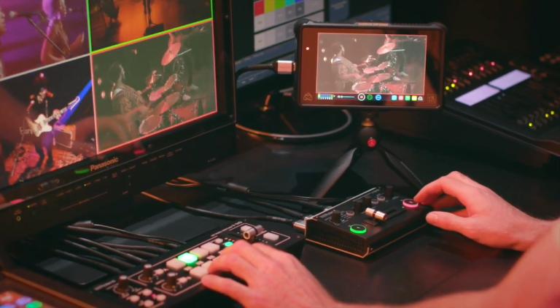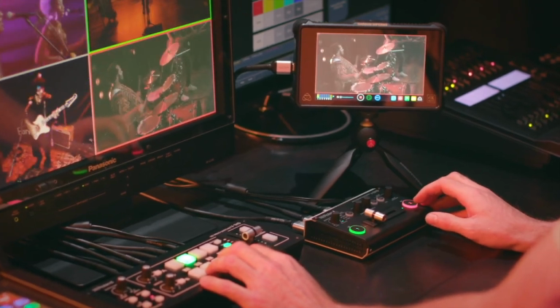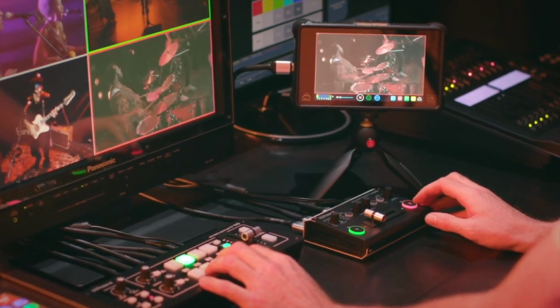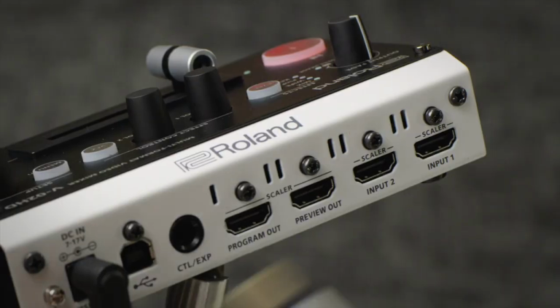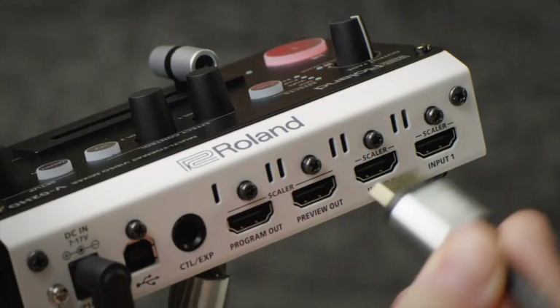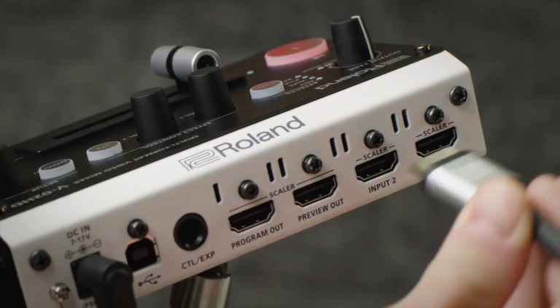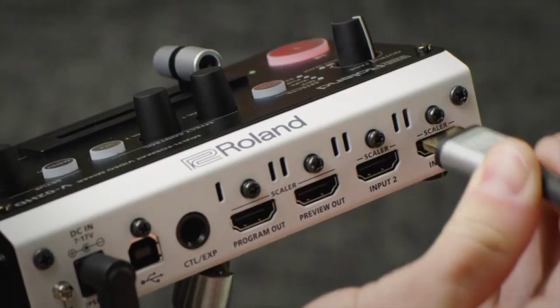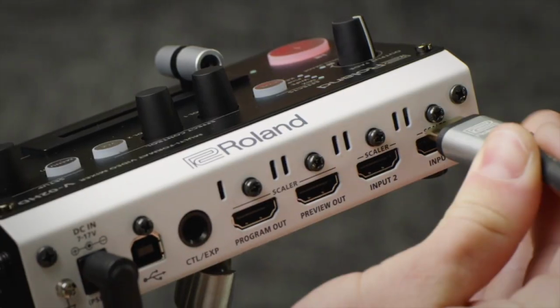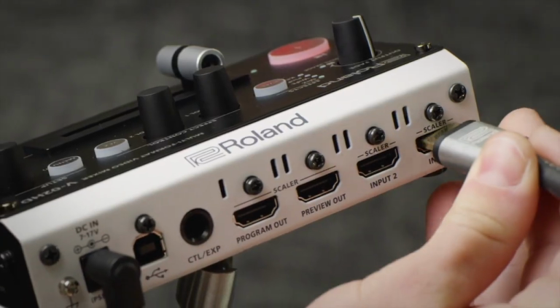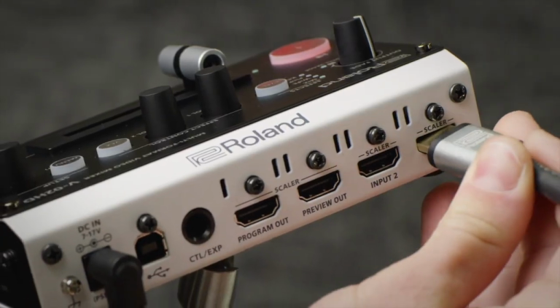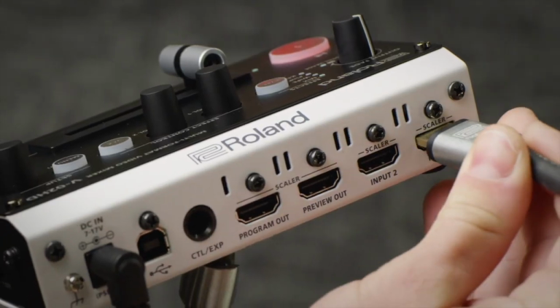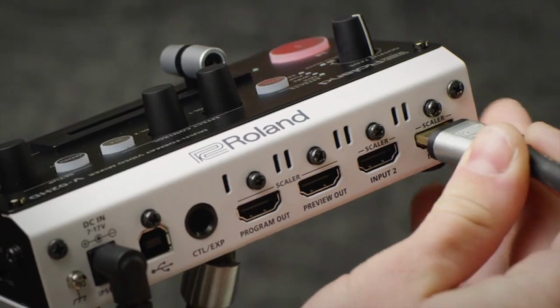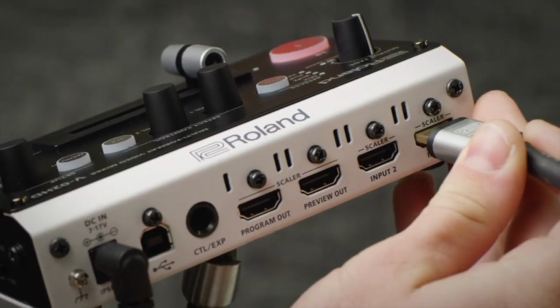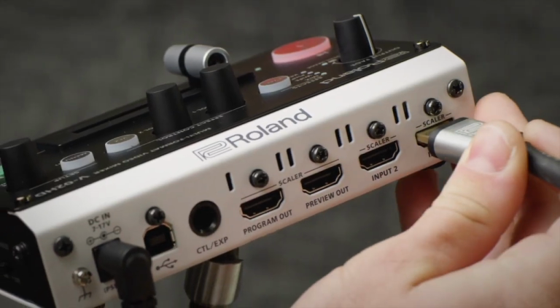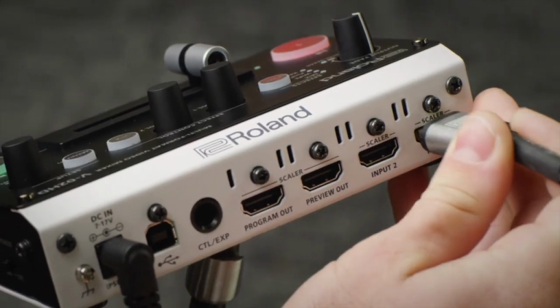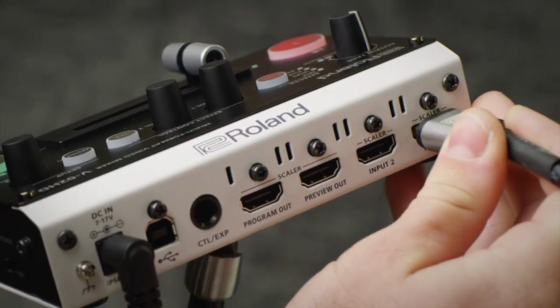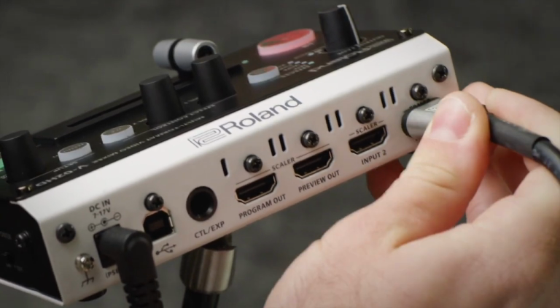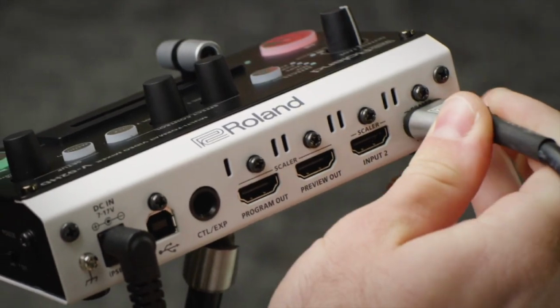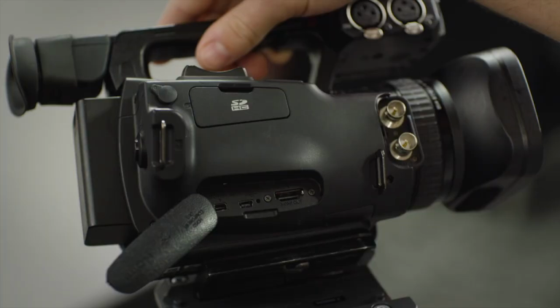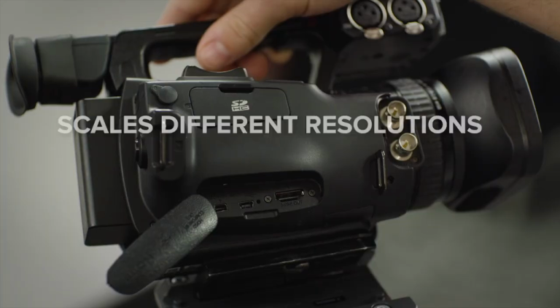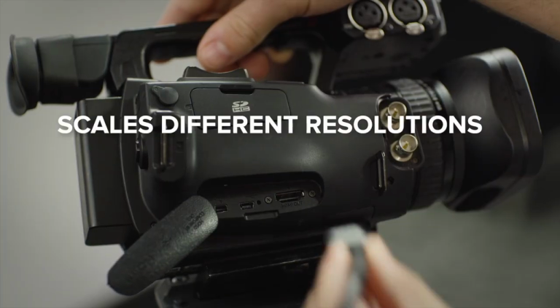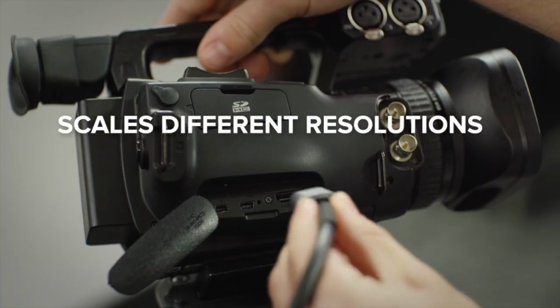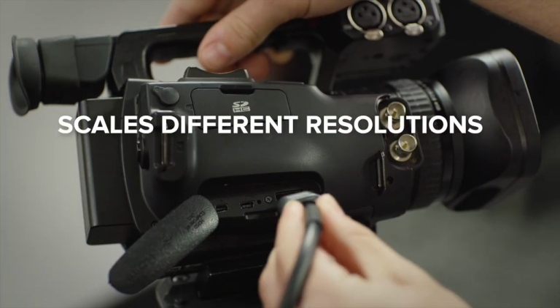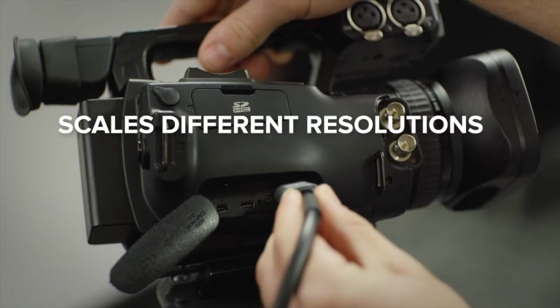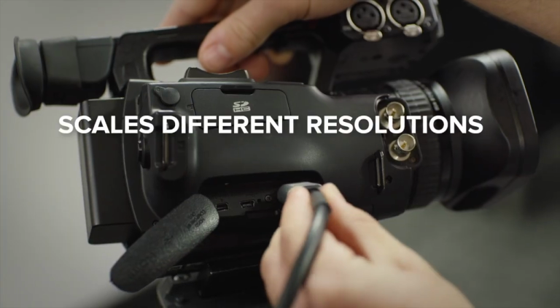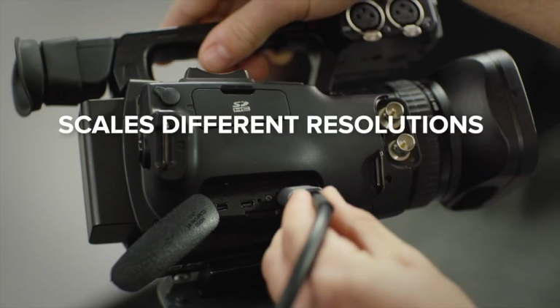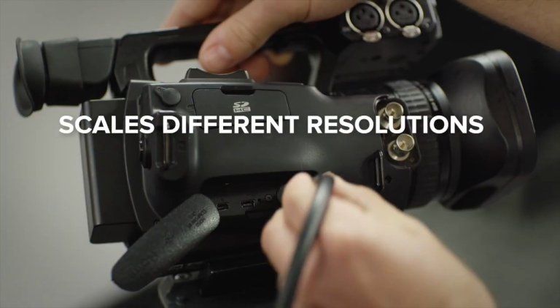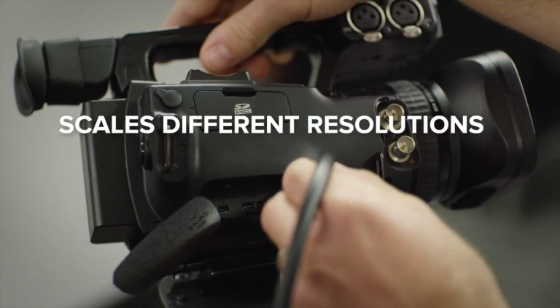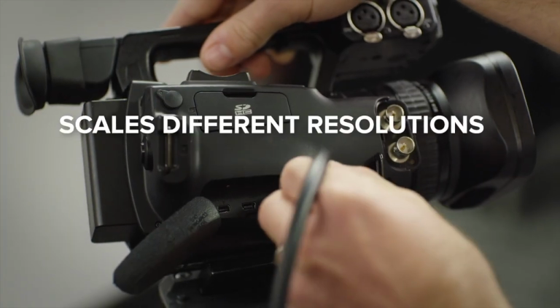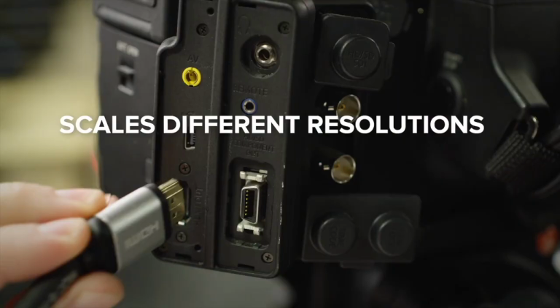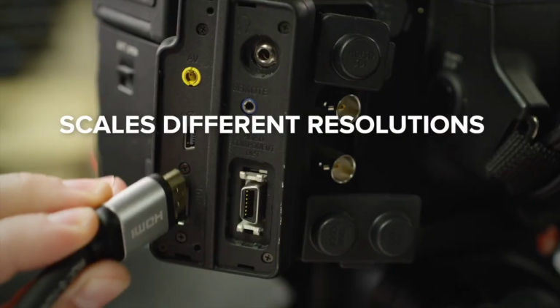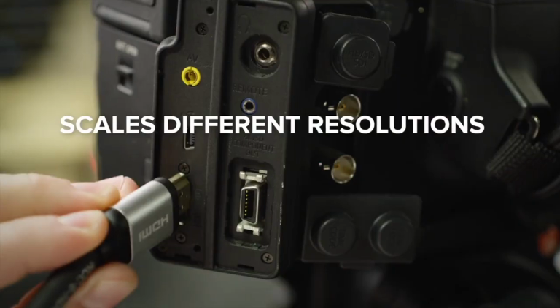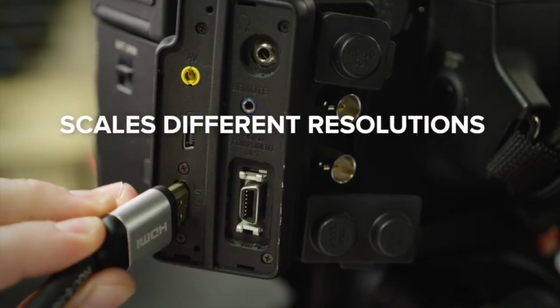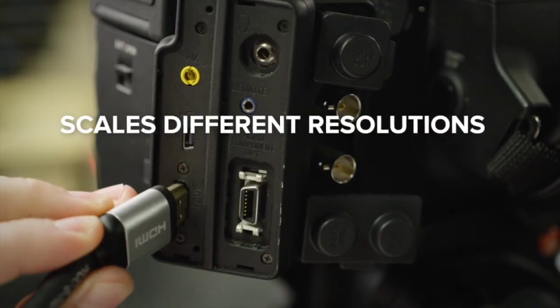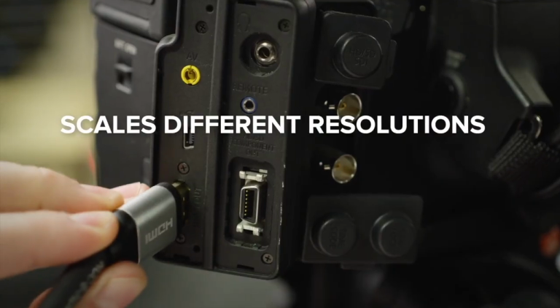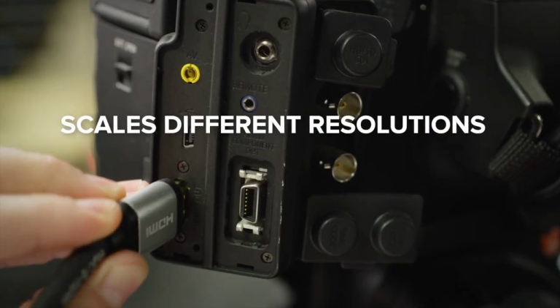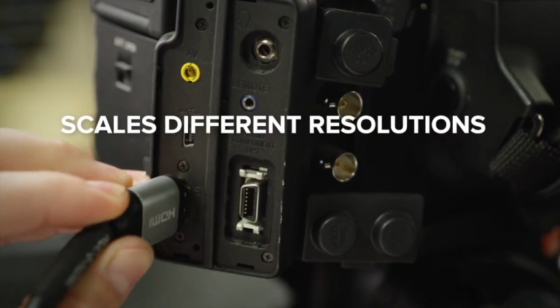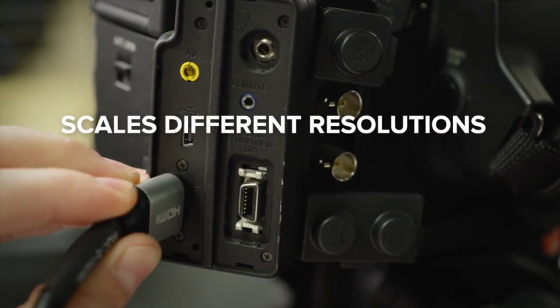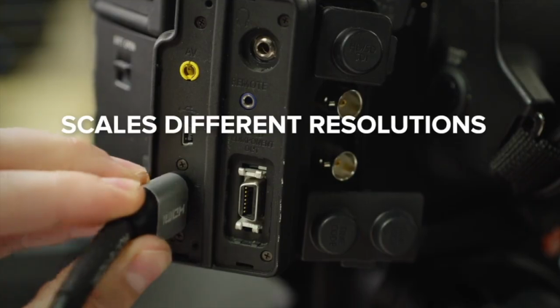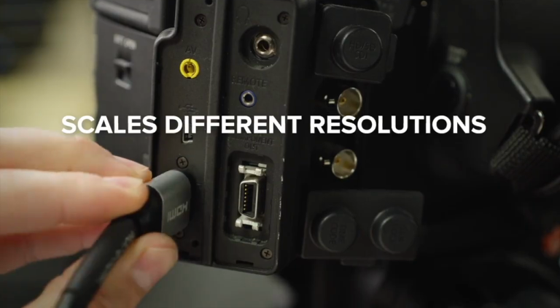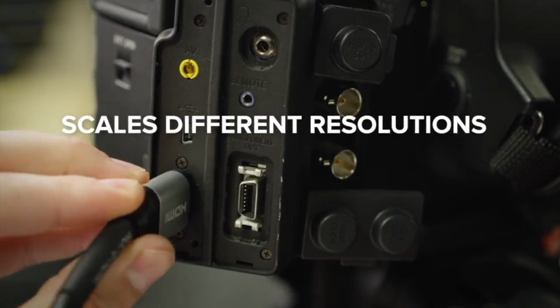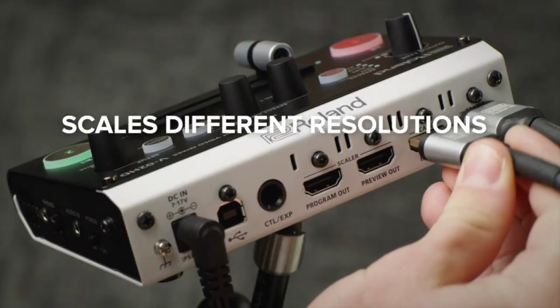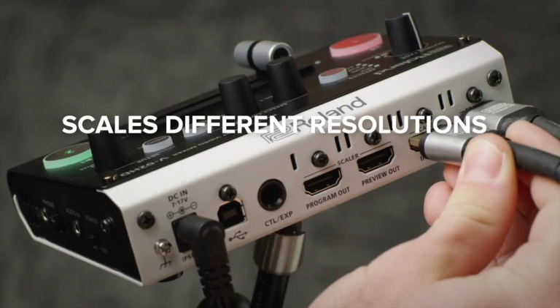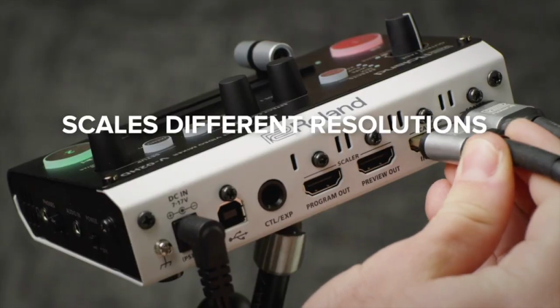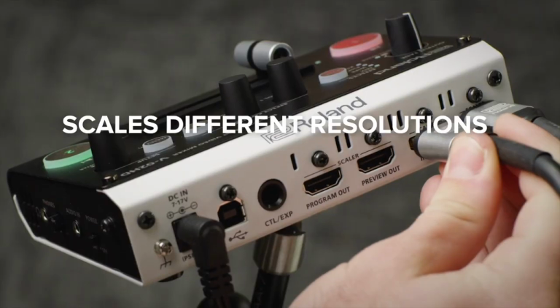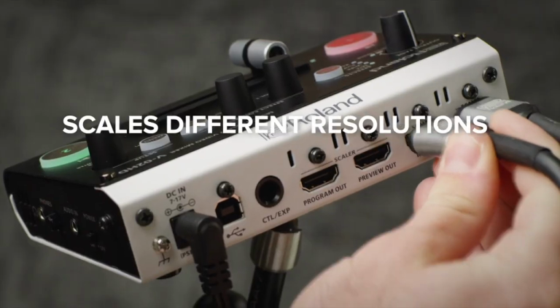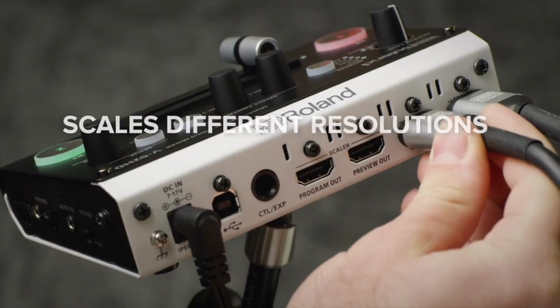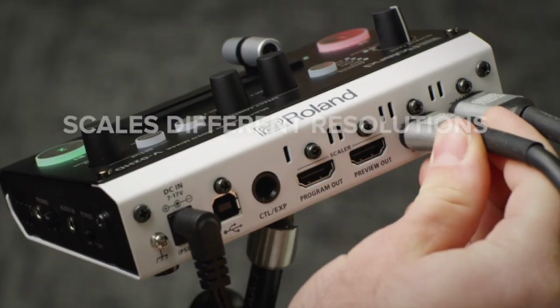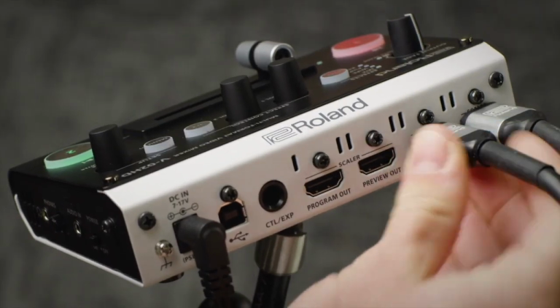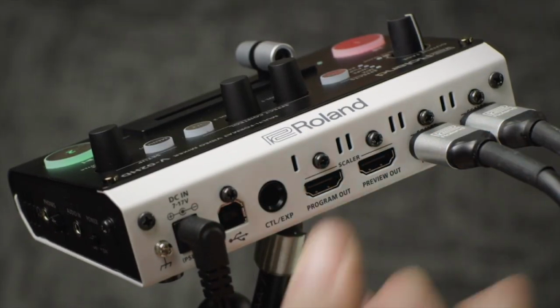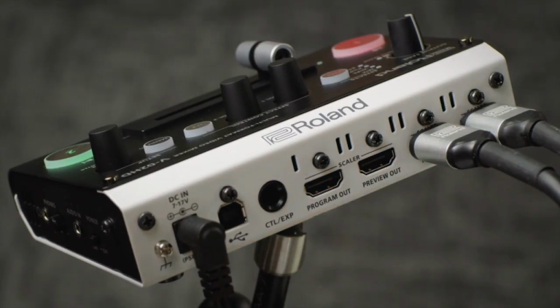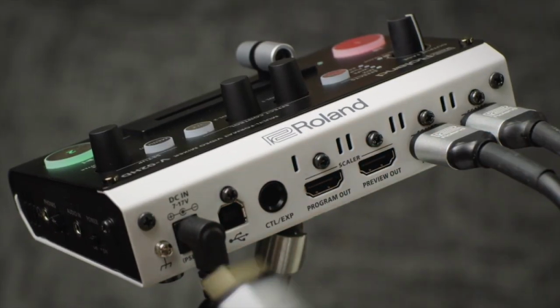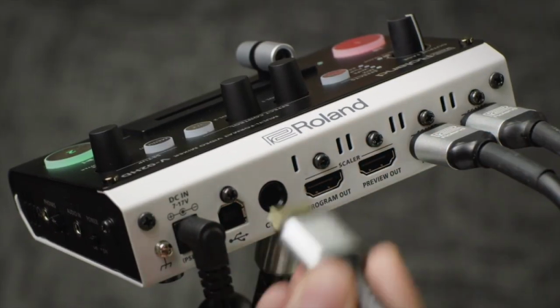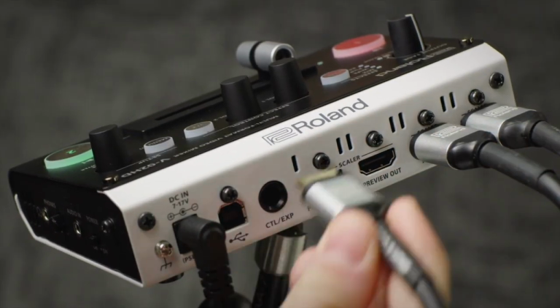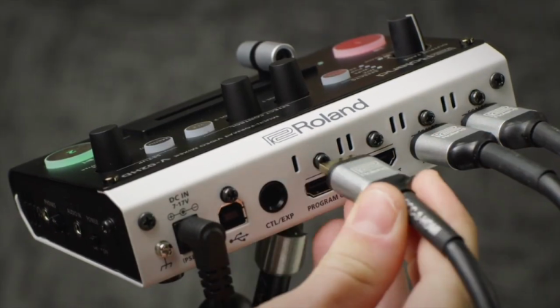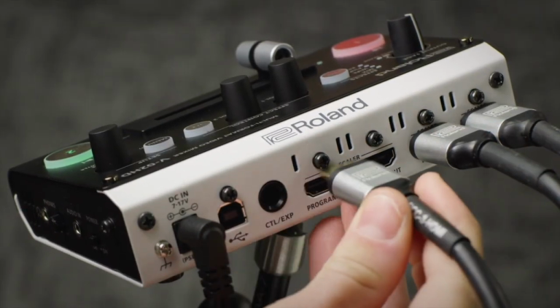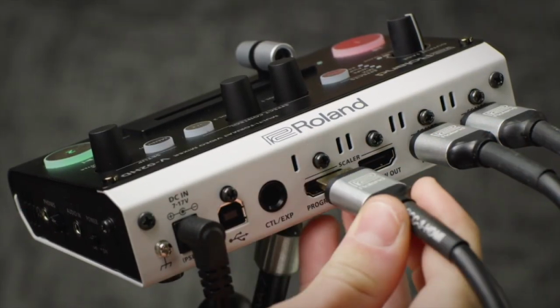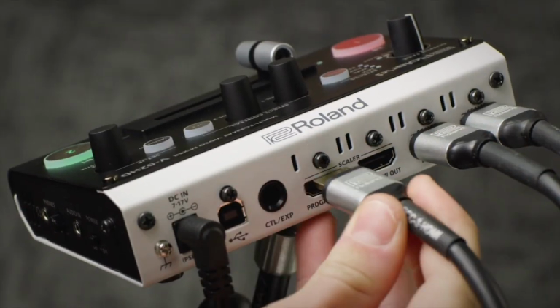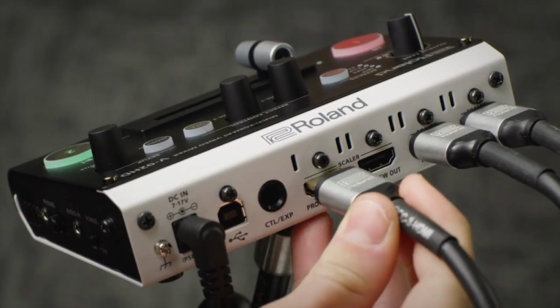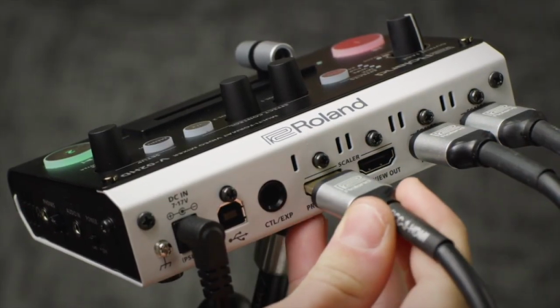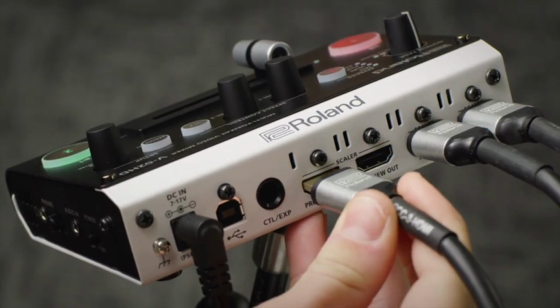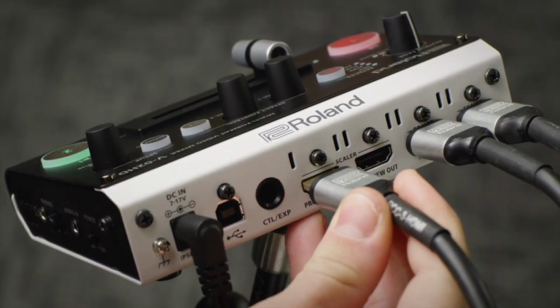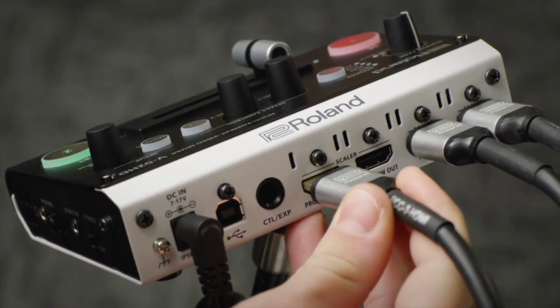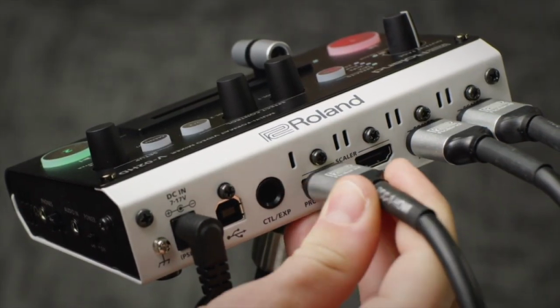The V02HD can take standard definition, high definition, and computer resolutions and scale them accordingly.